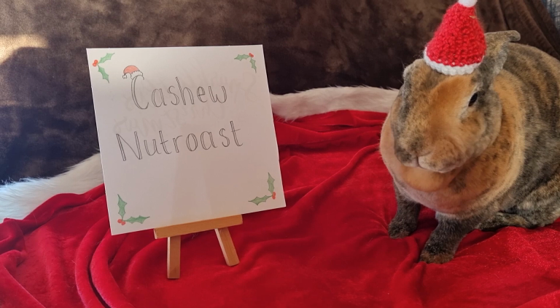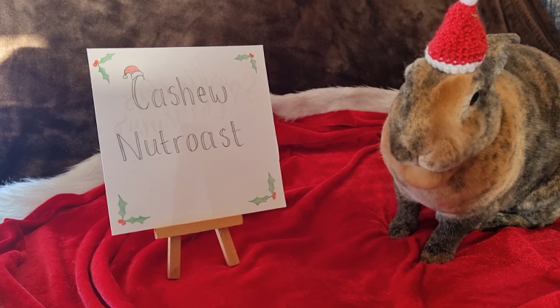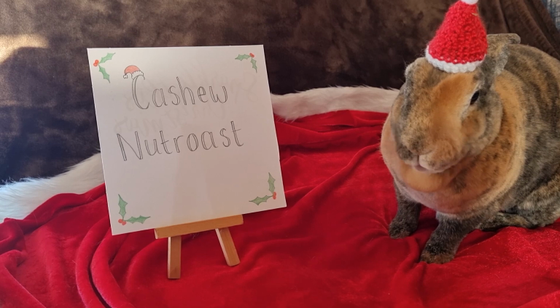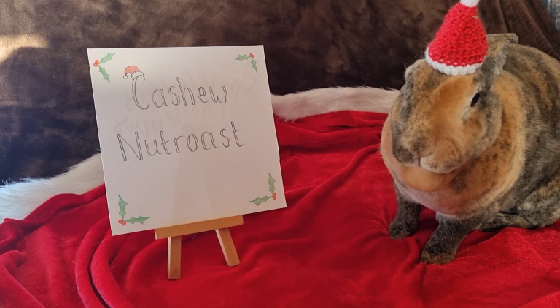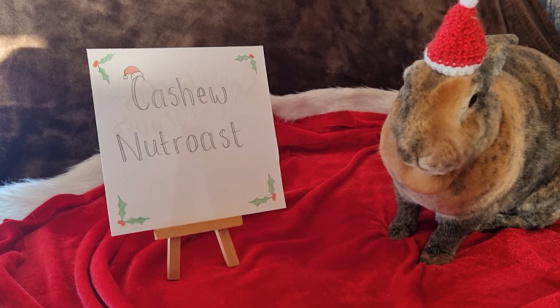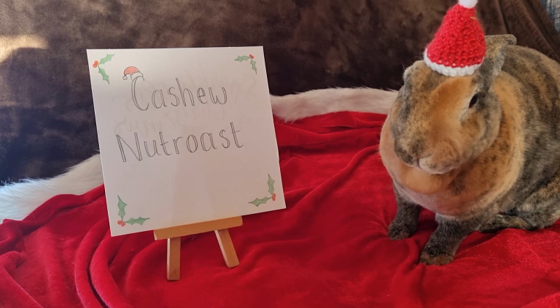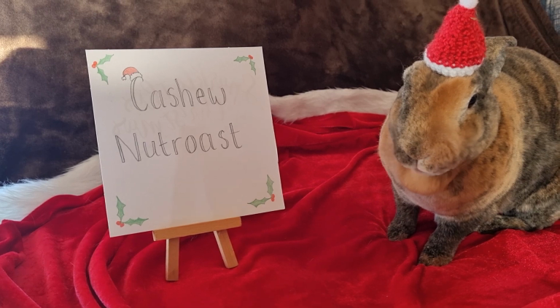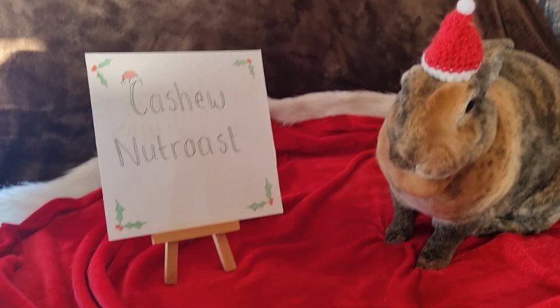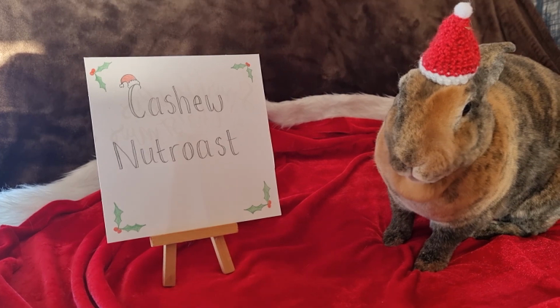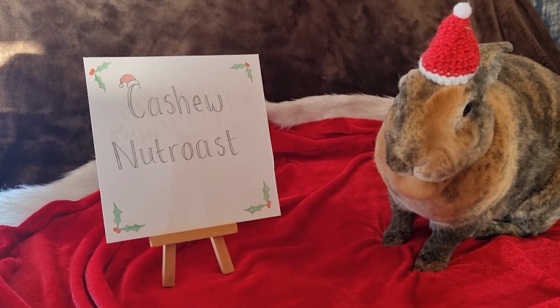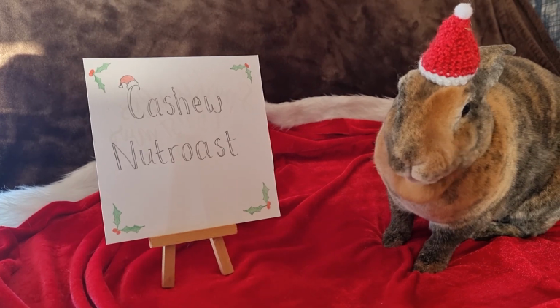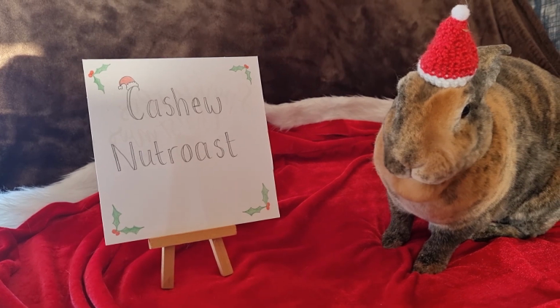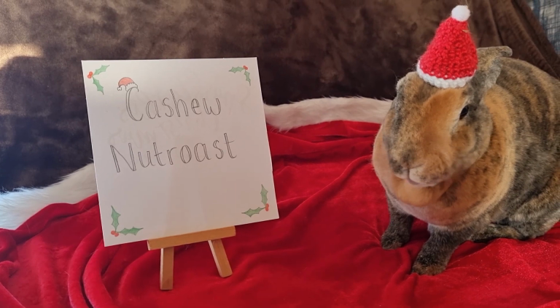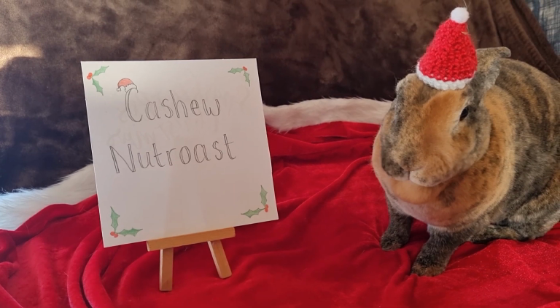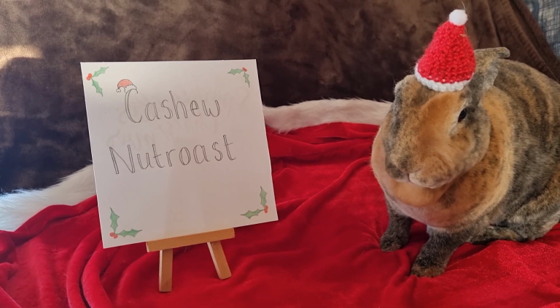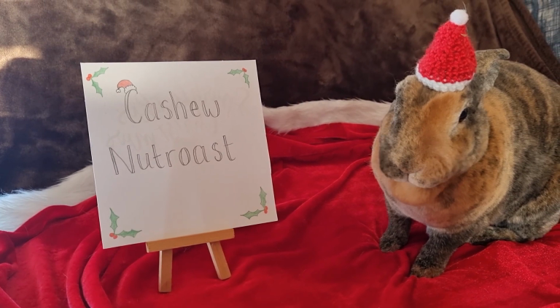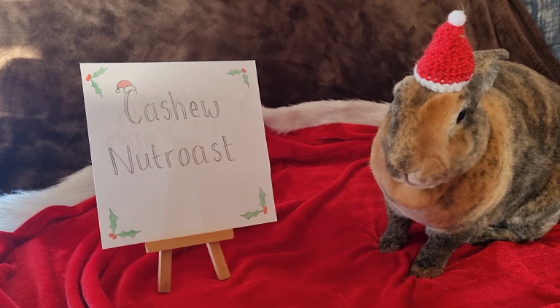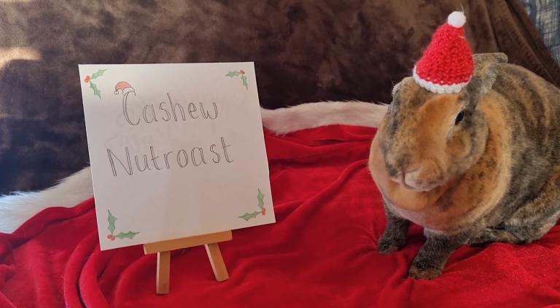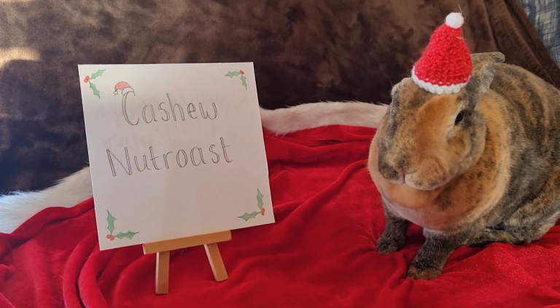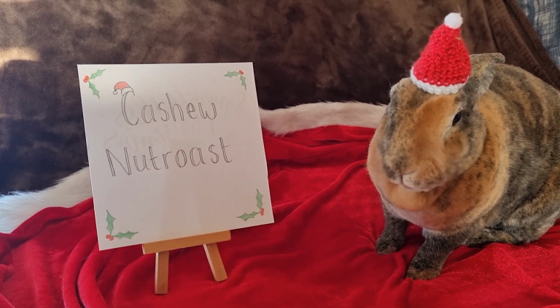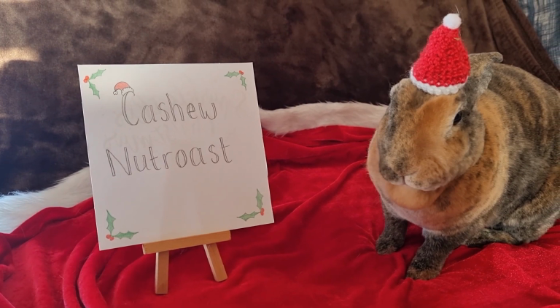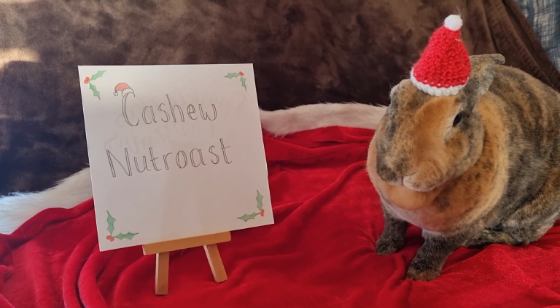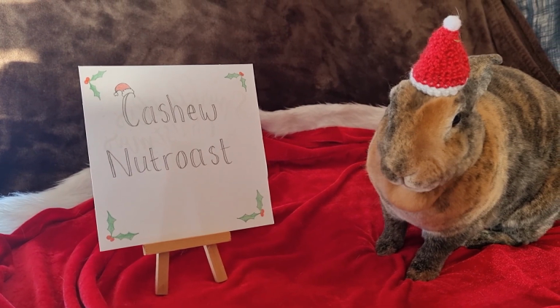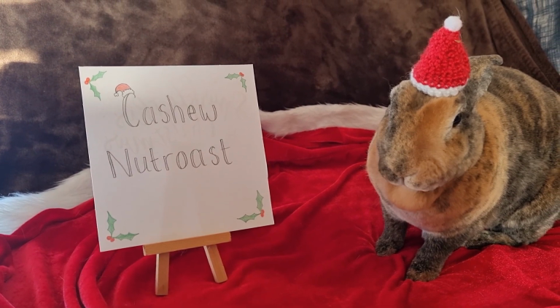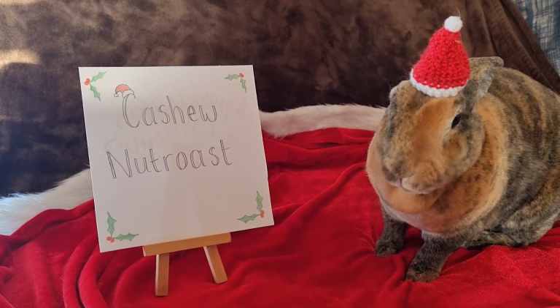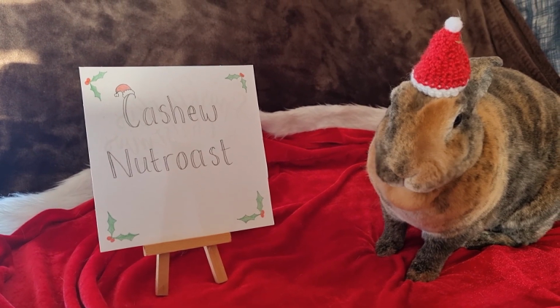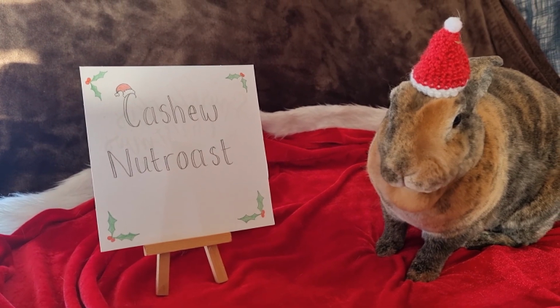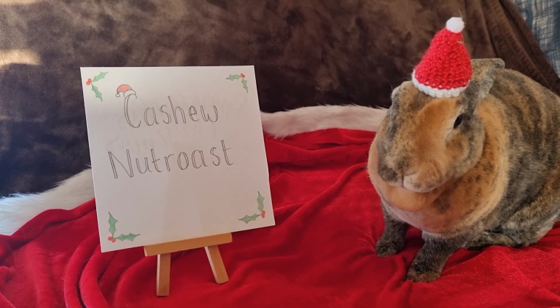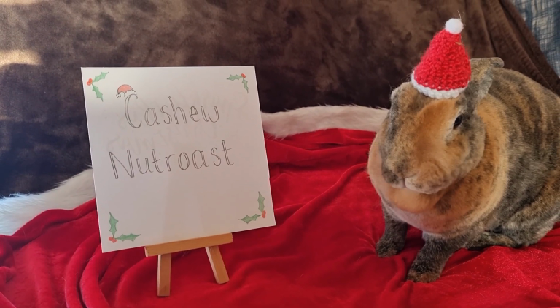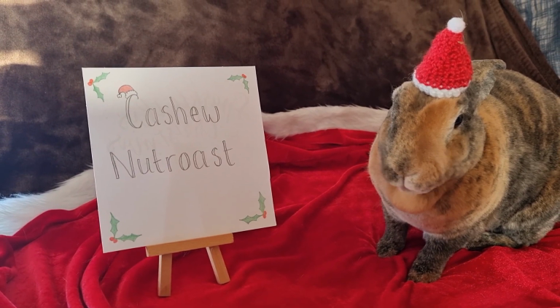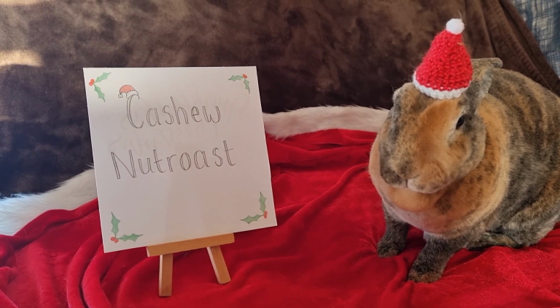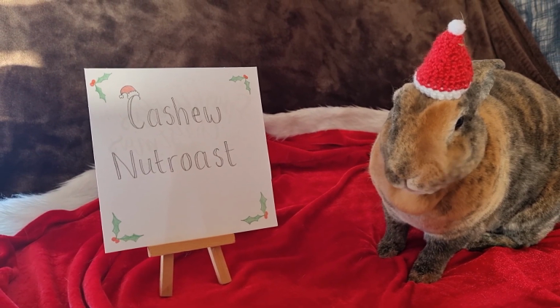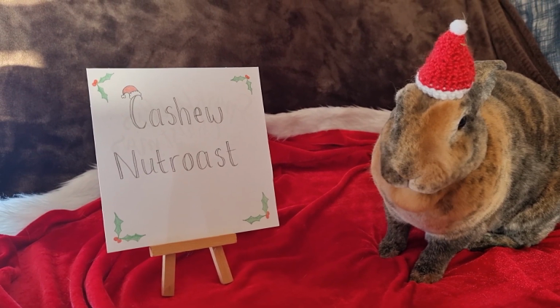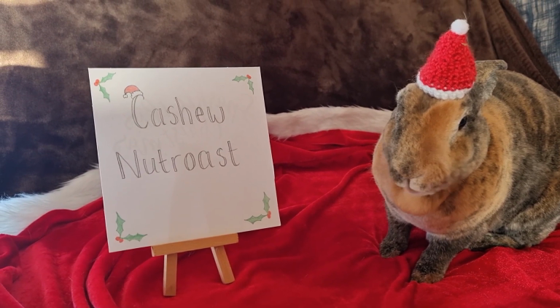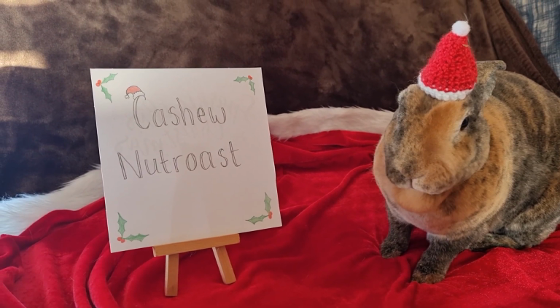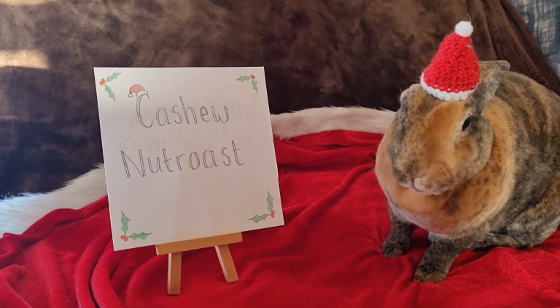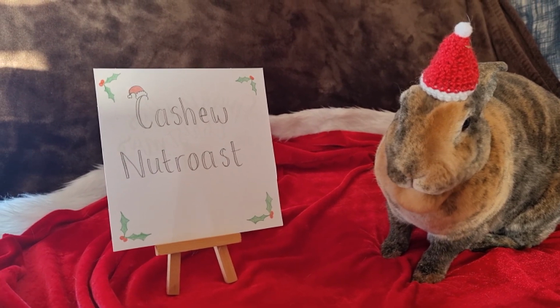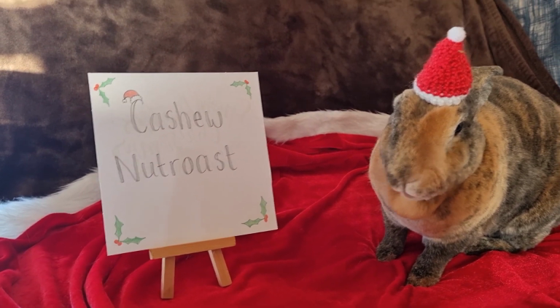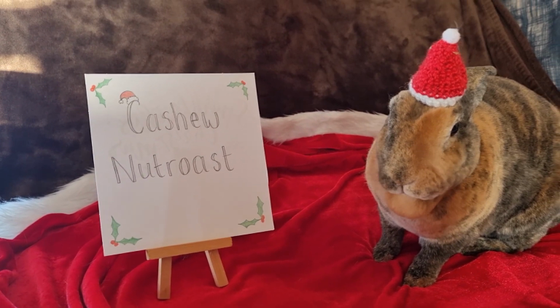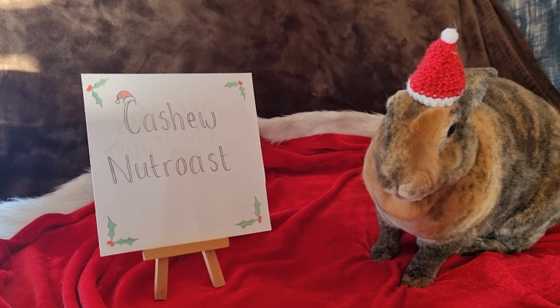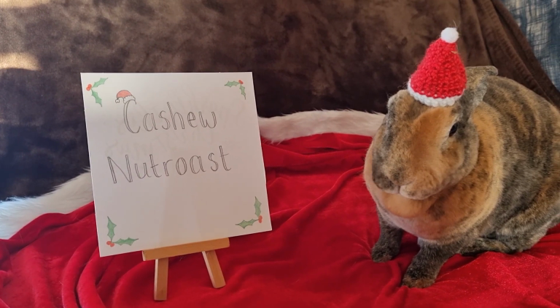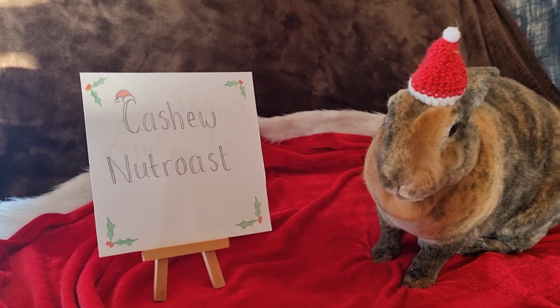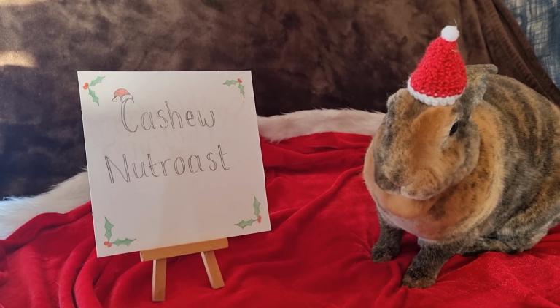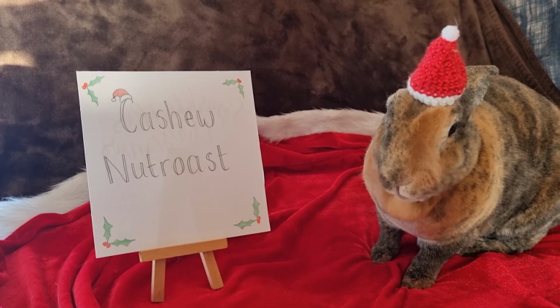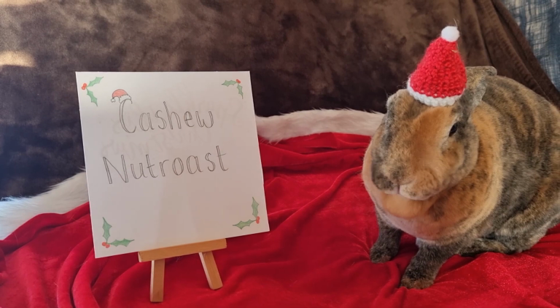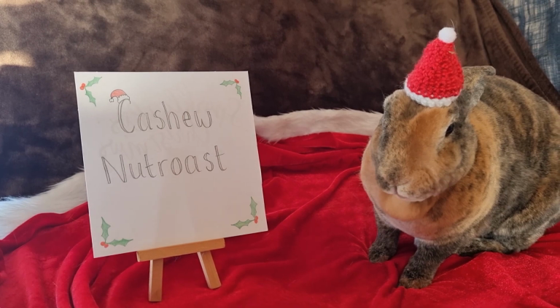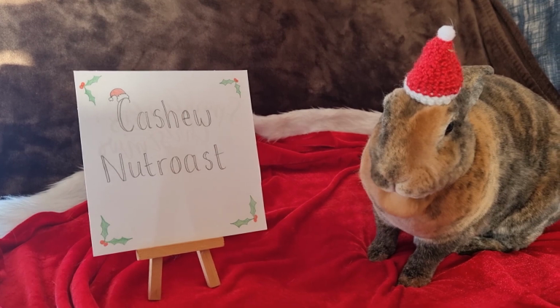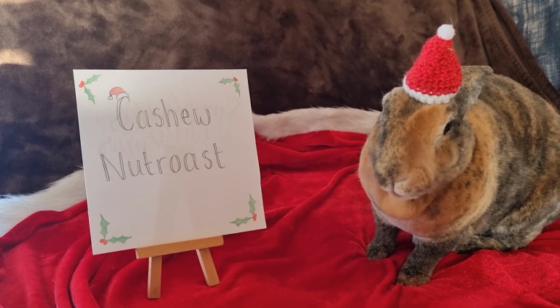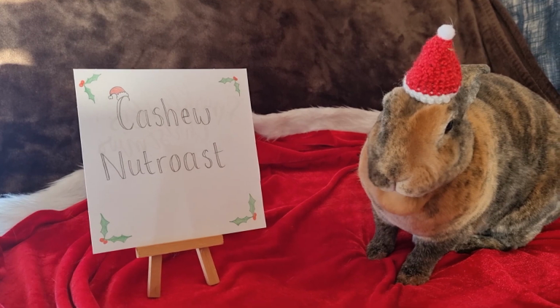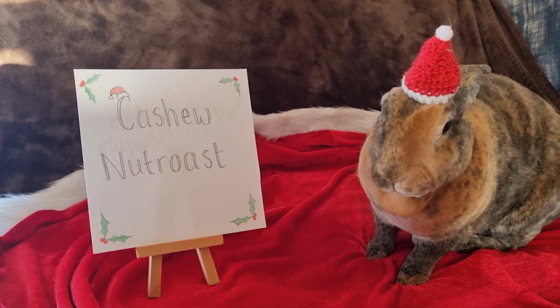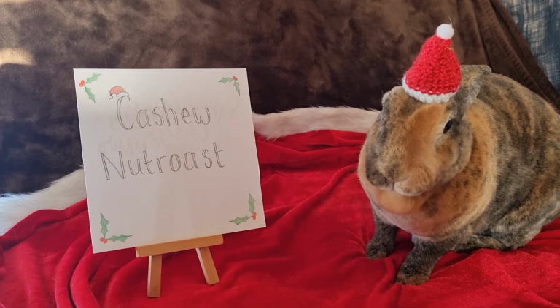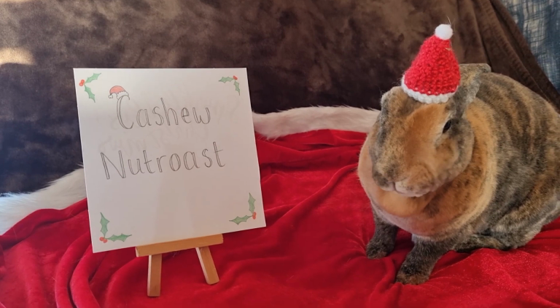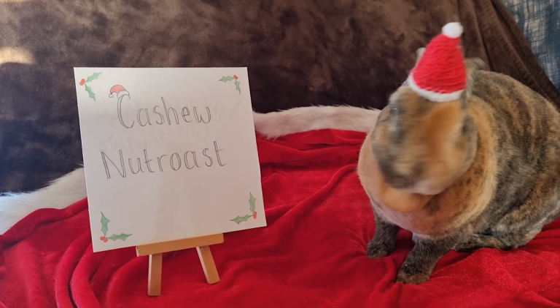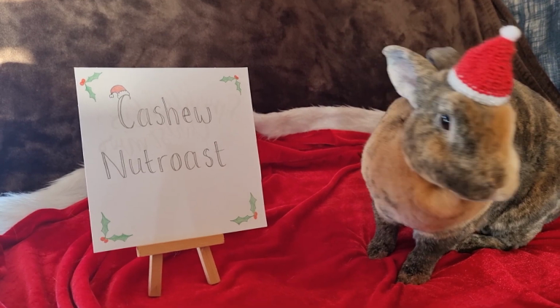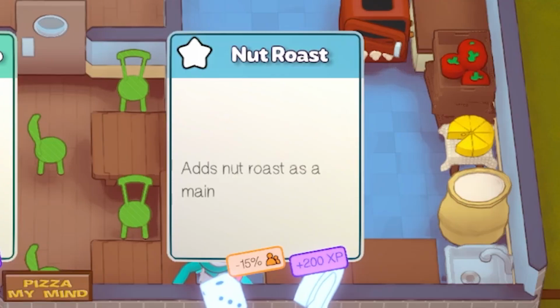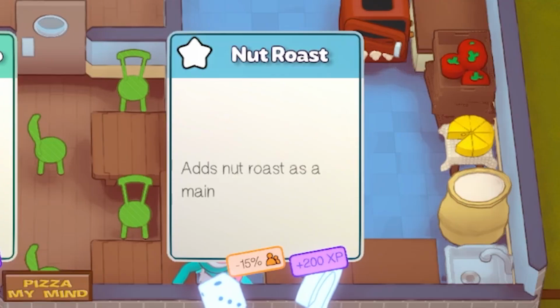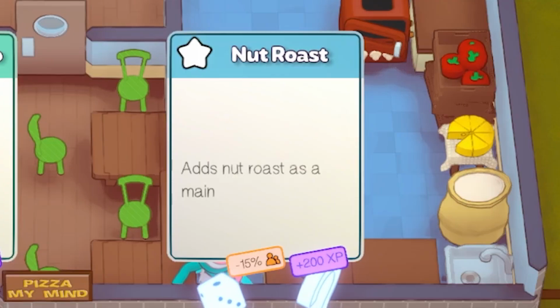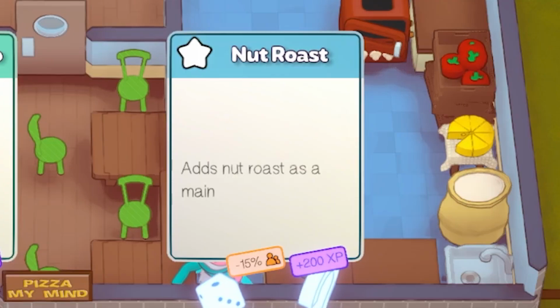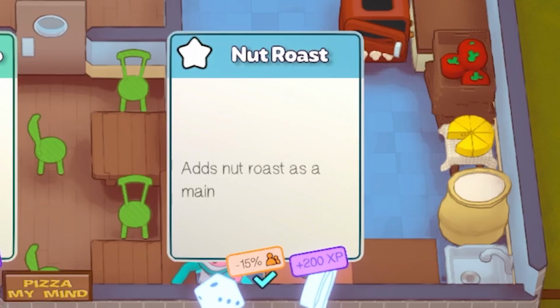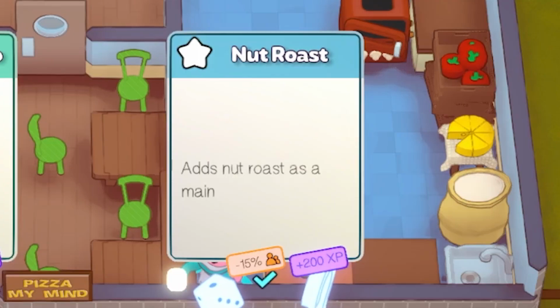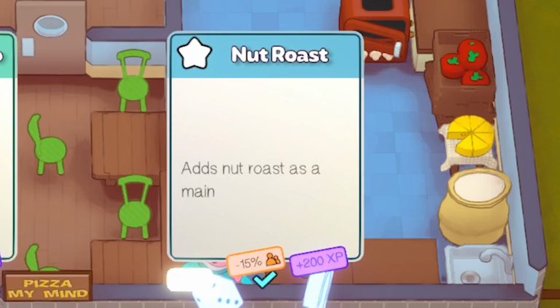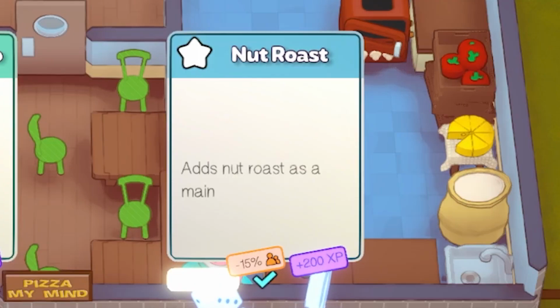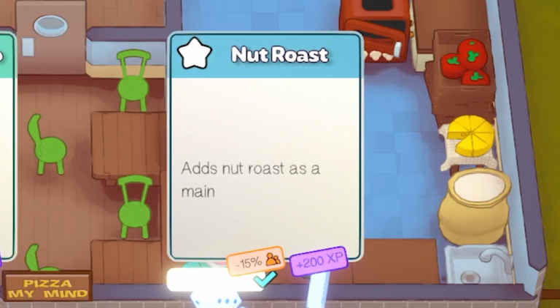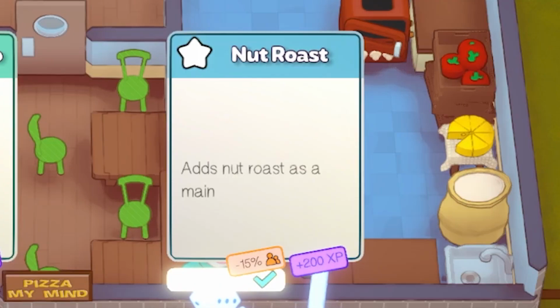Hello and welcome to Fionn's Christmas School of Baking. Today we're going to be making cashew nut roast, as seen in Plate Up.